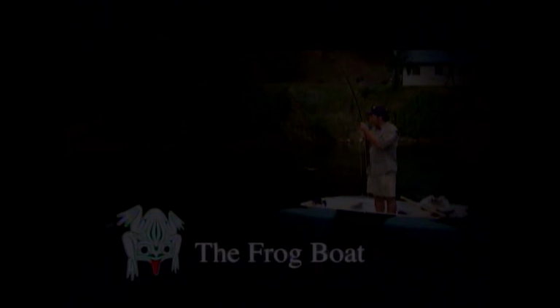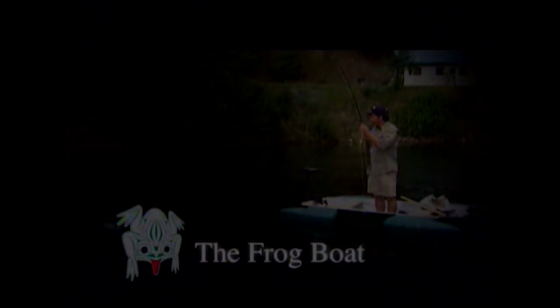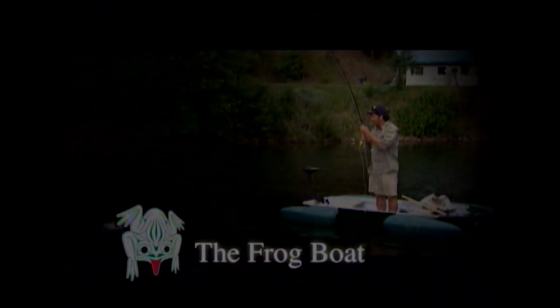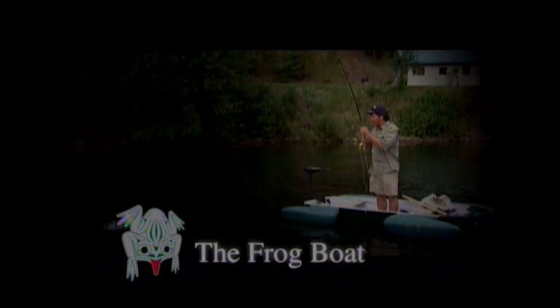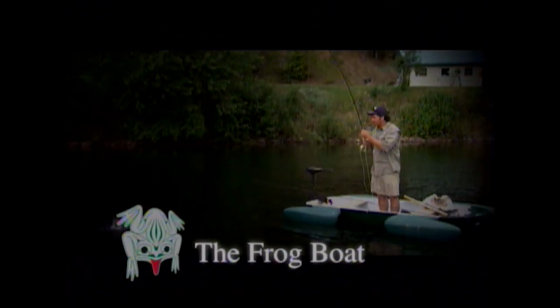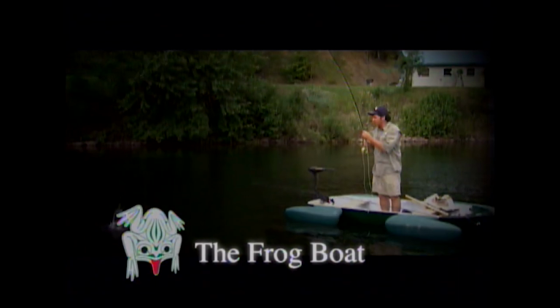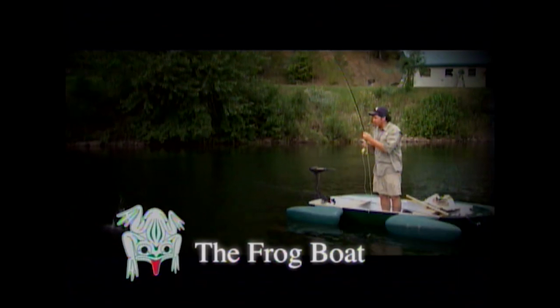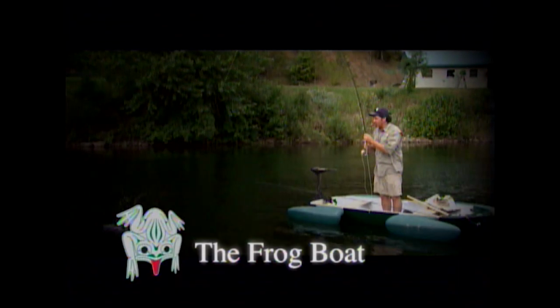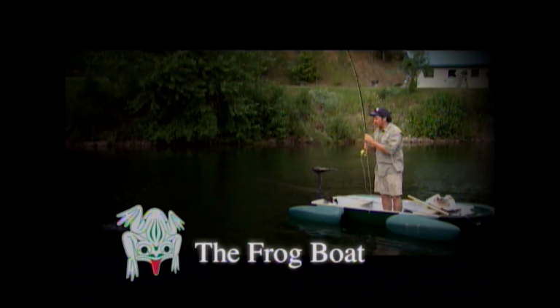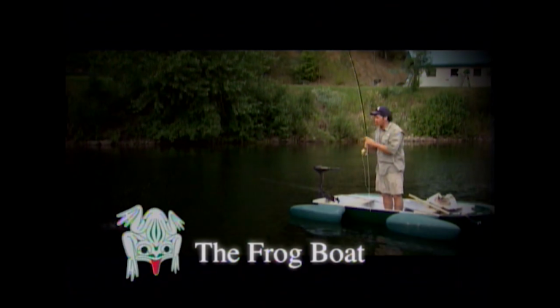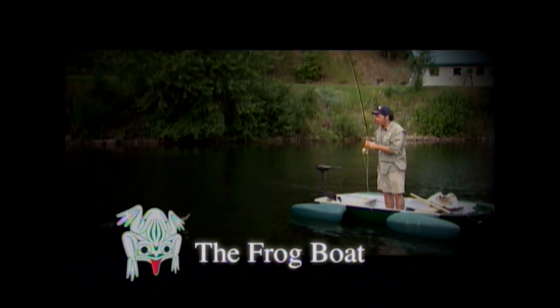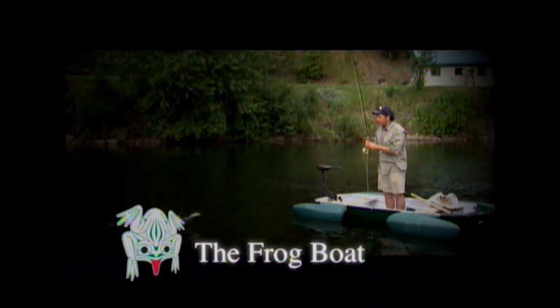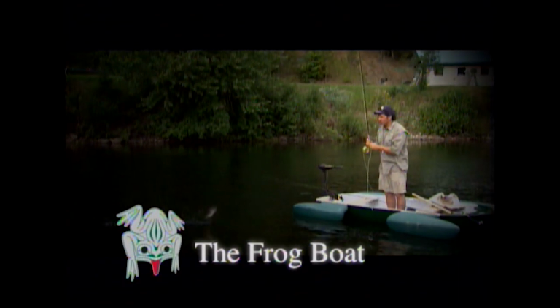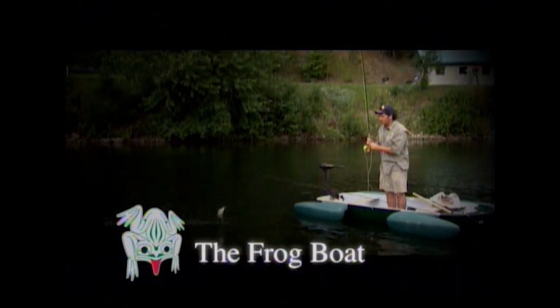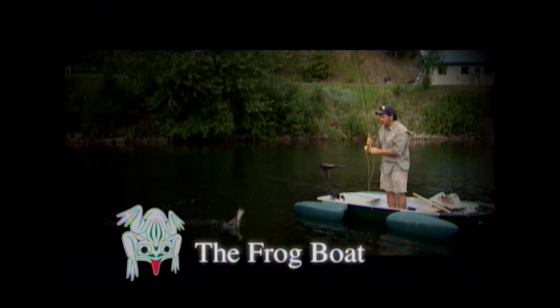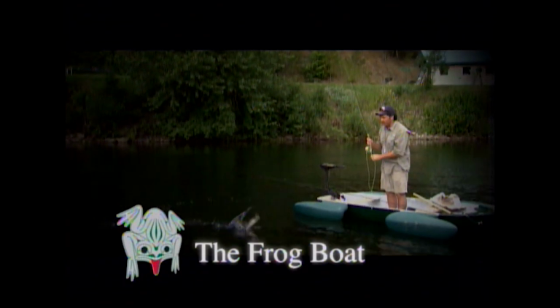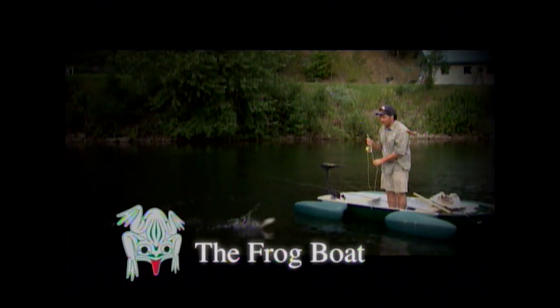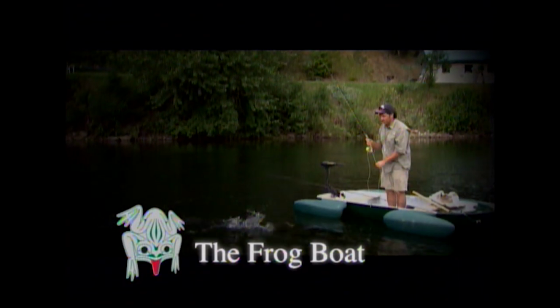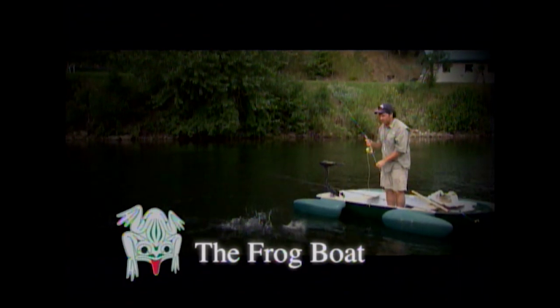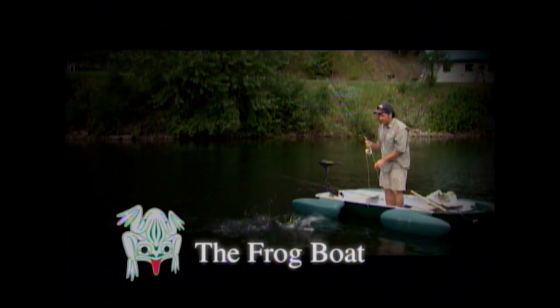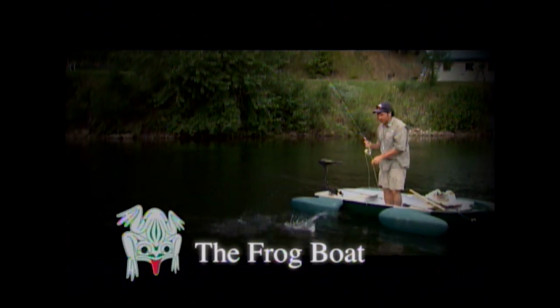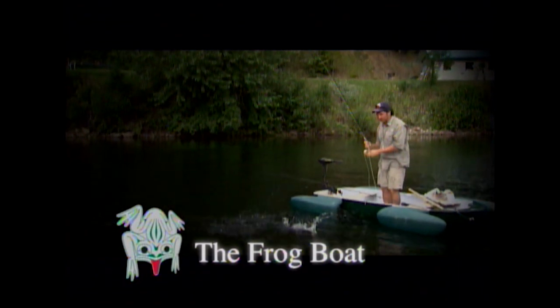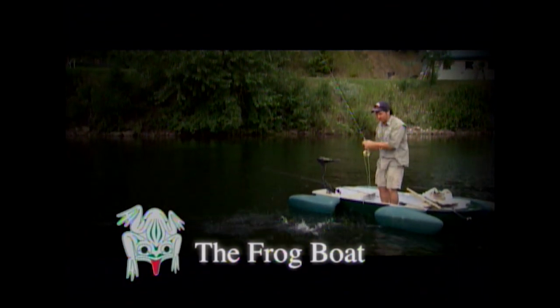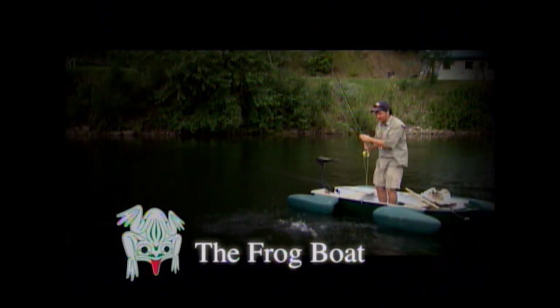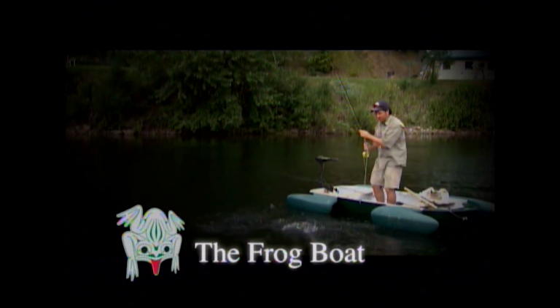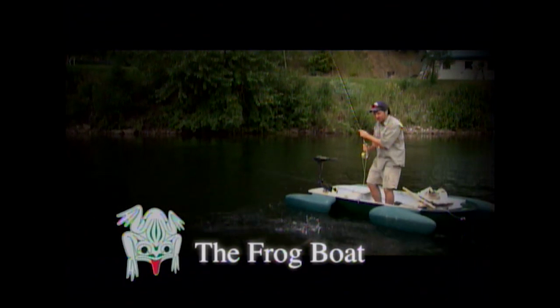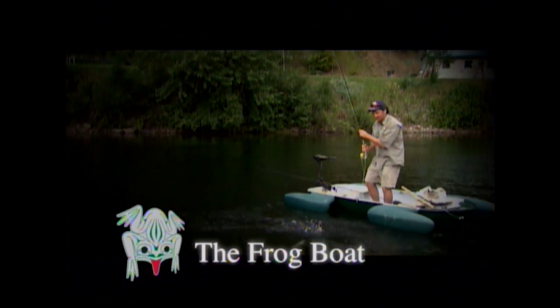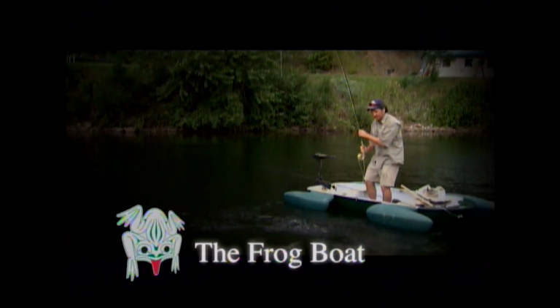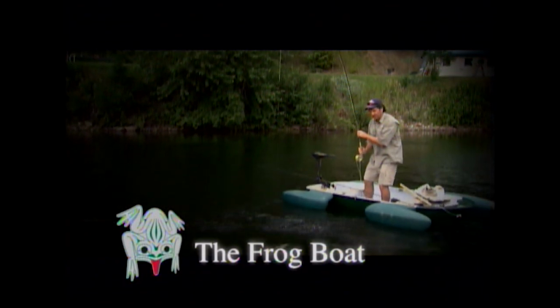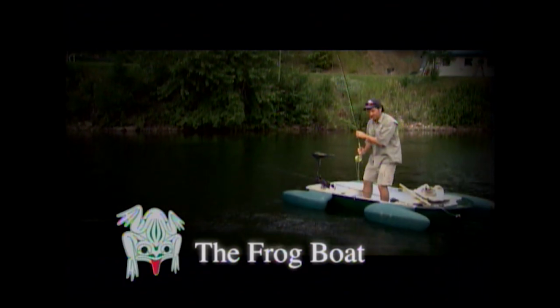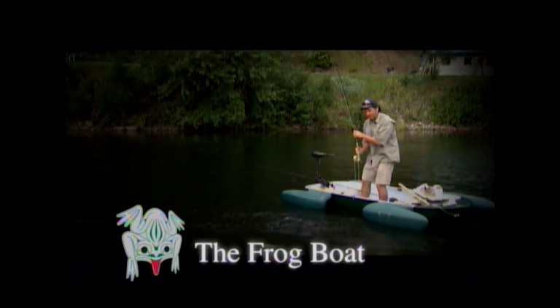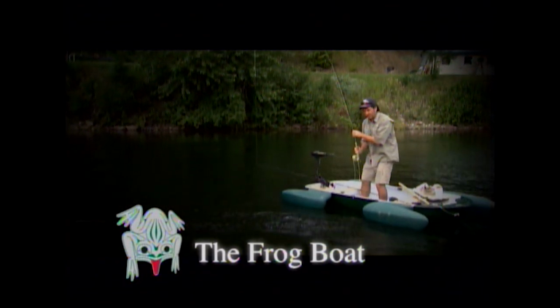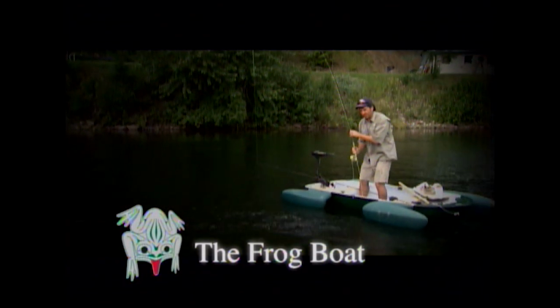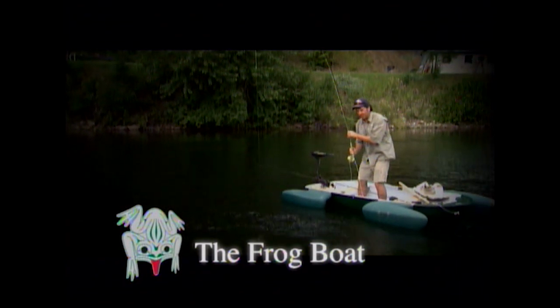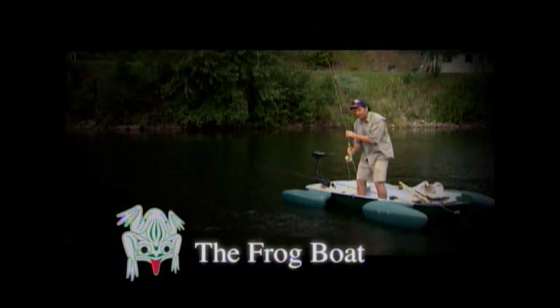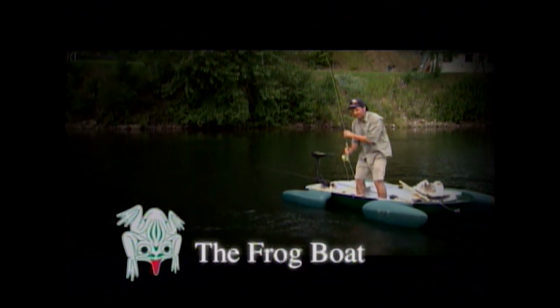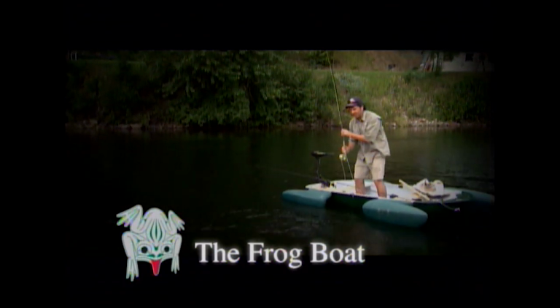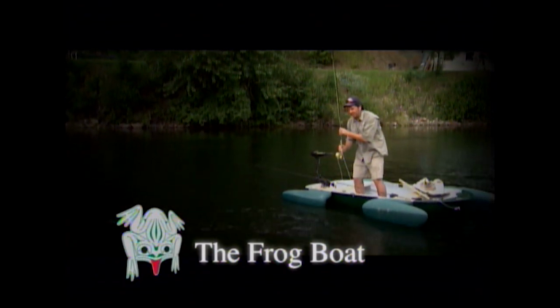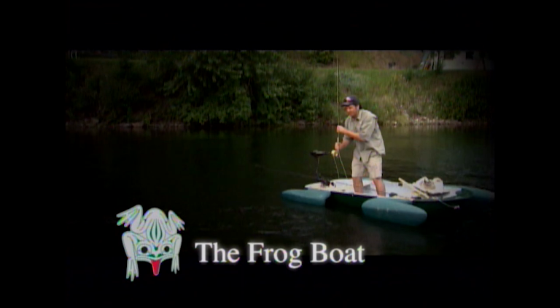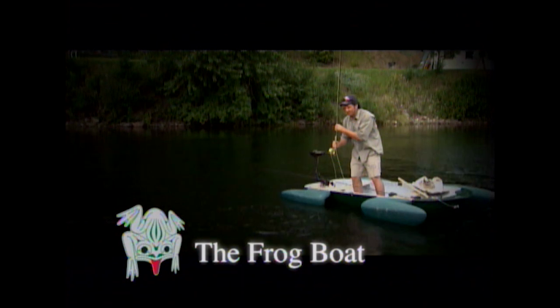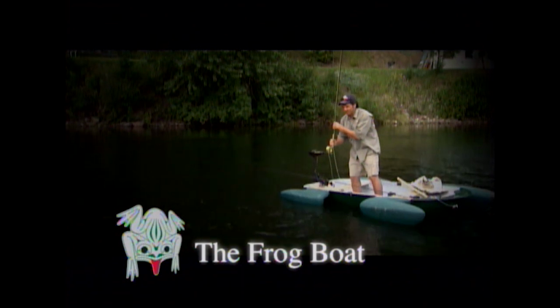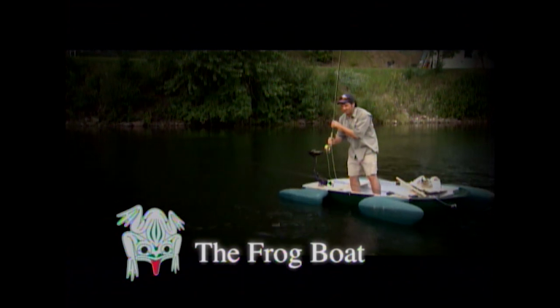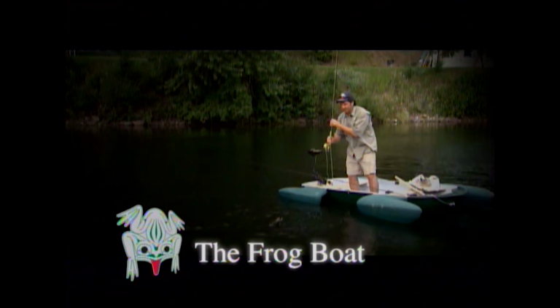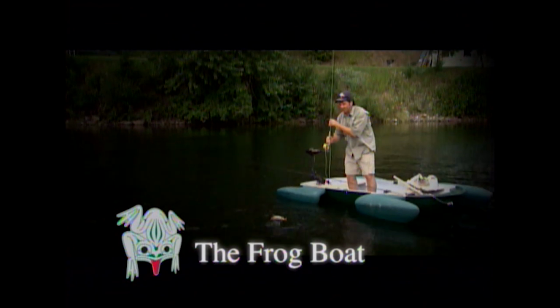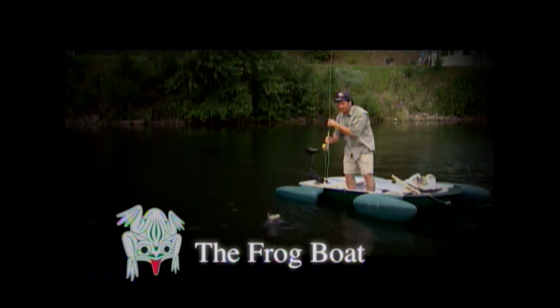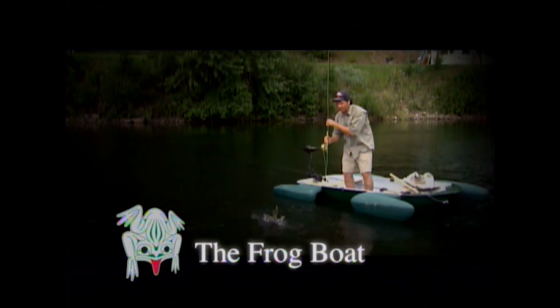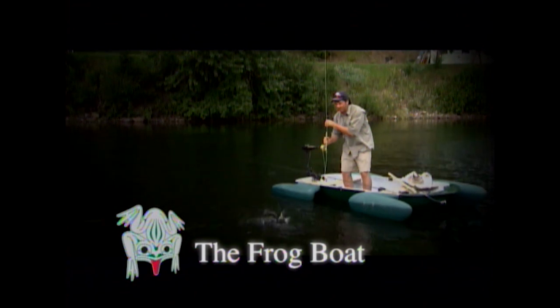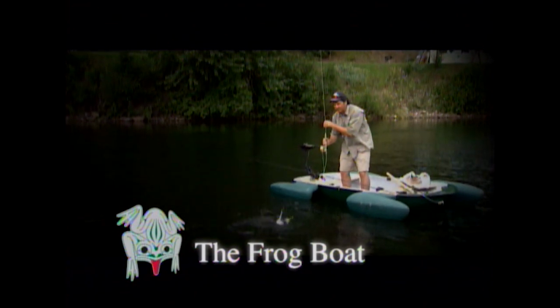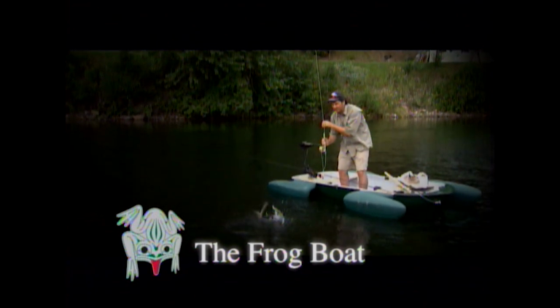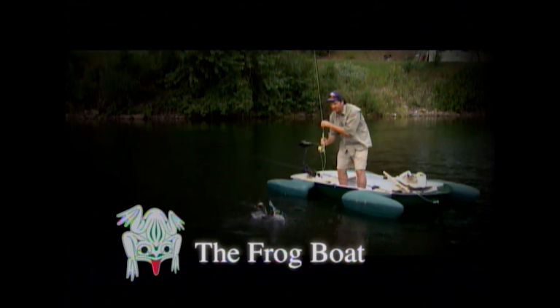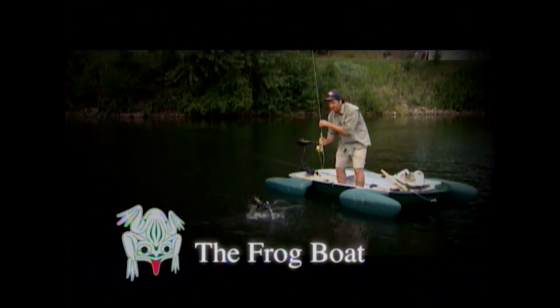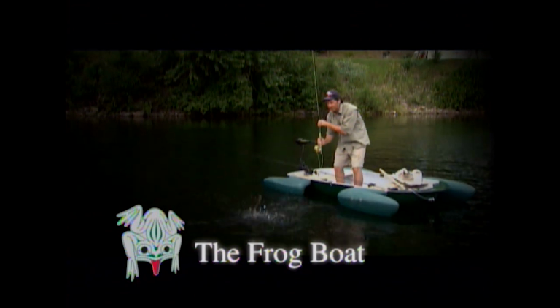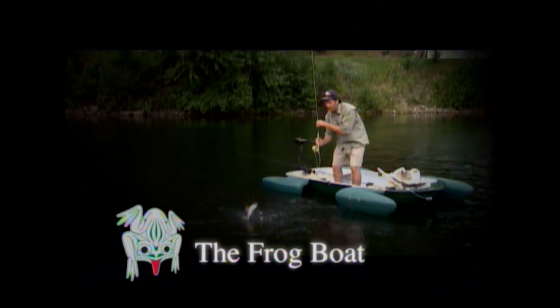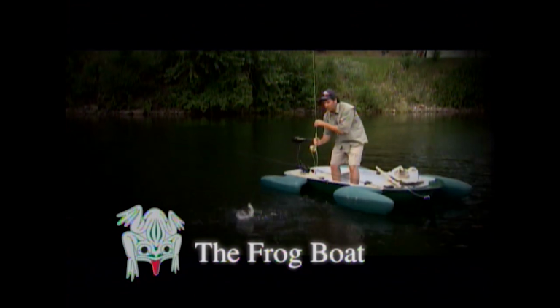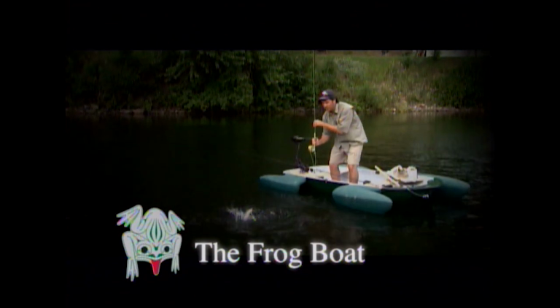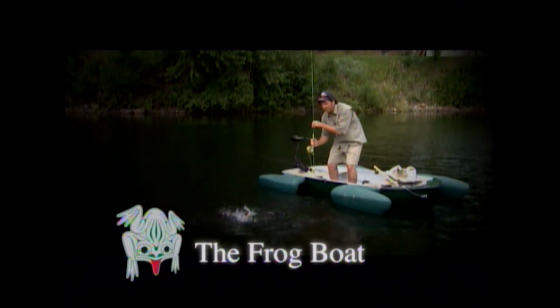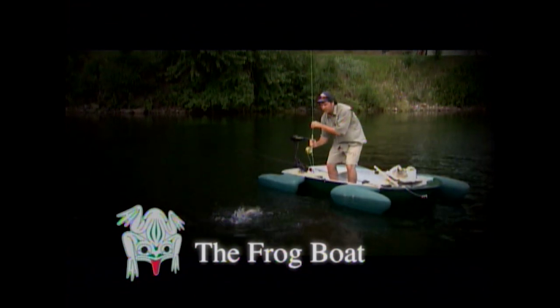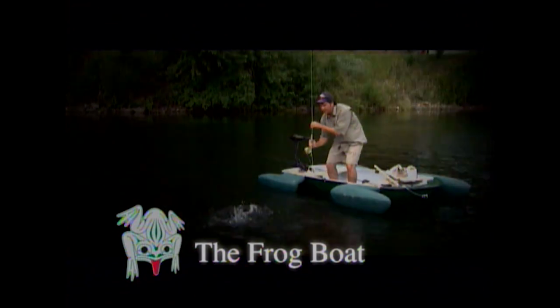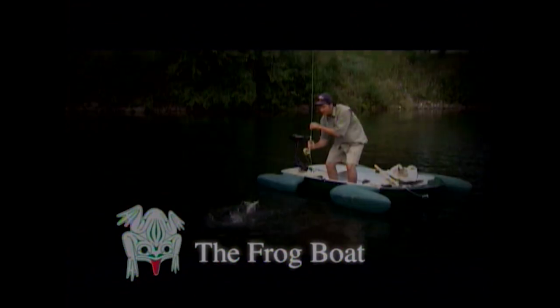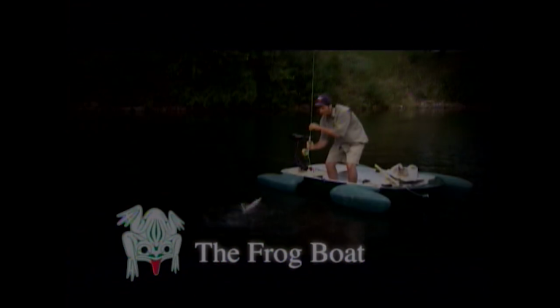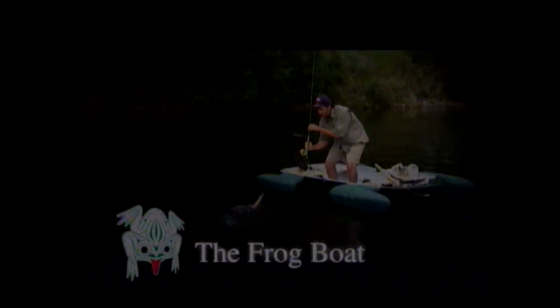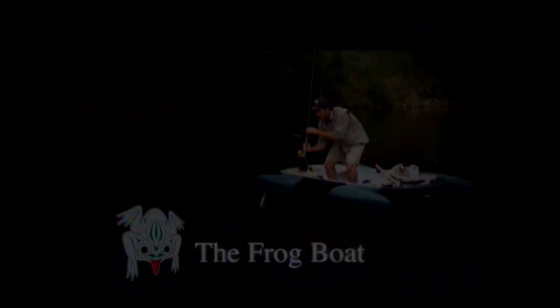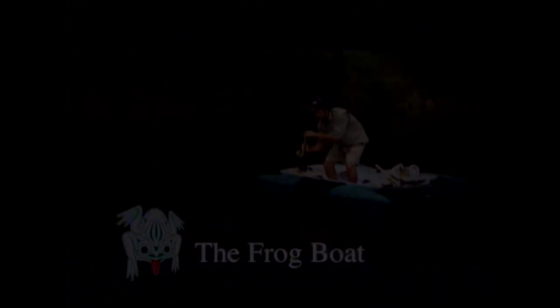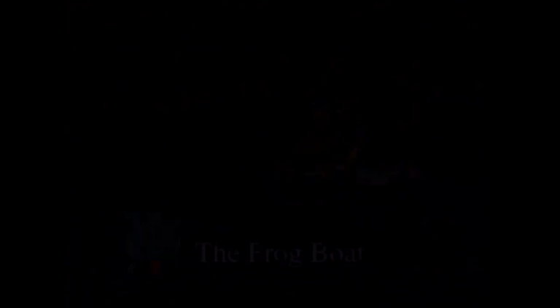Closed captioning for Sport Fishing on the Fly is brought to you by The Frog Boat. Inspired by nature, ingenious by design.